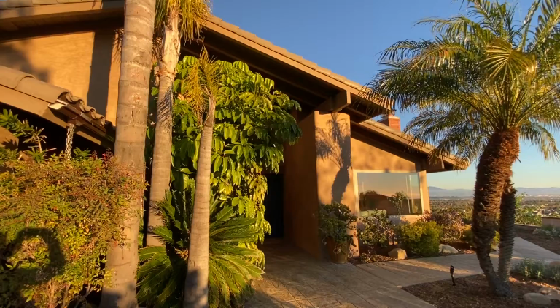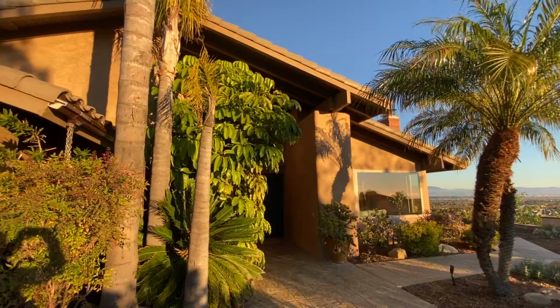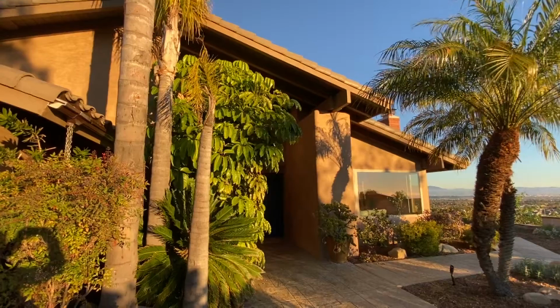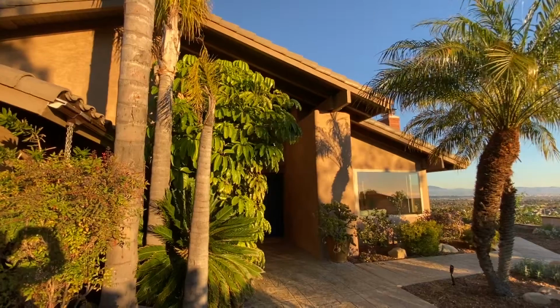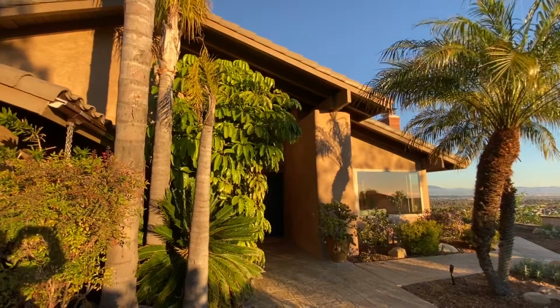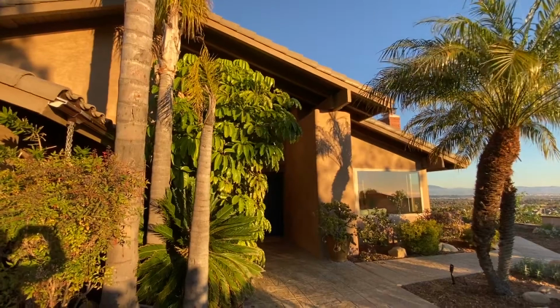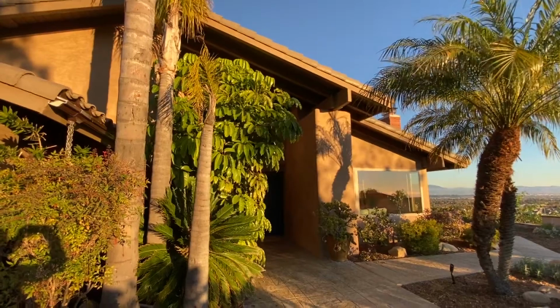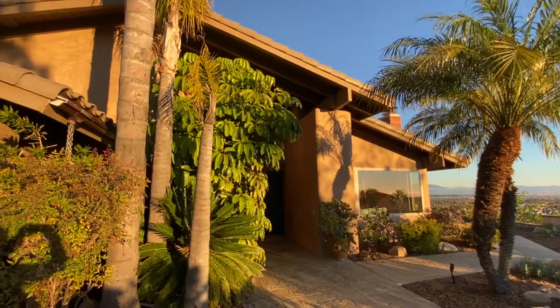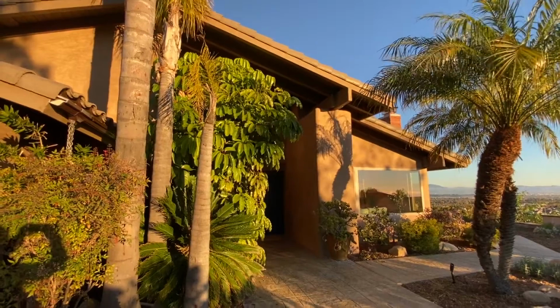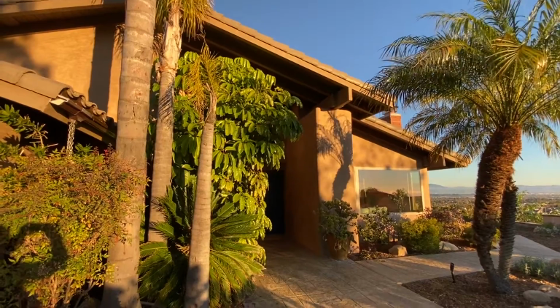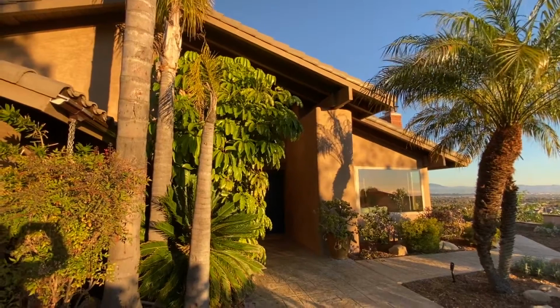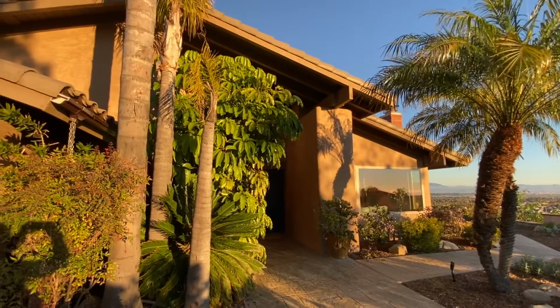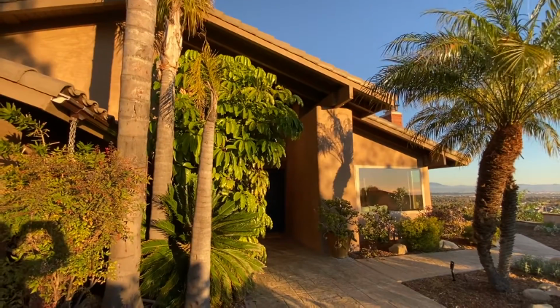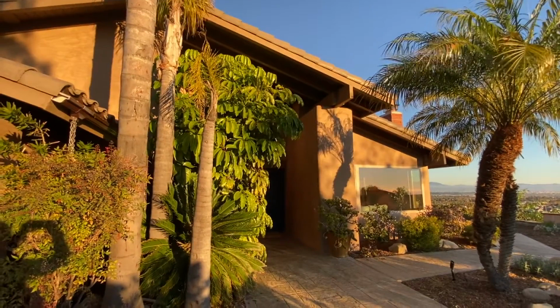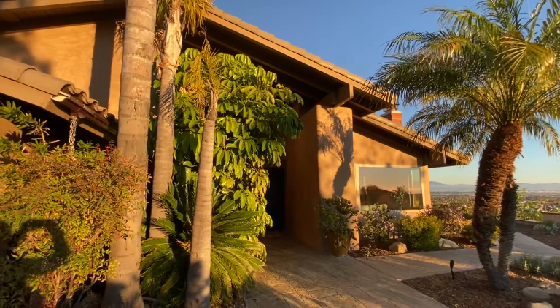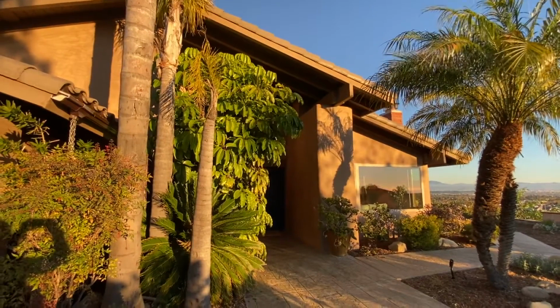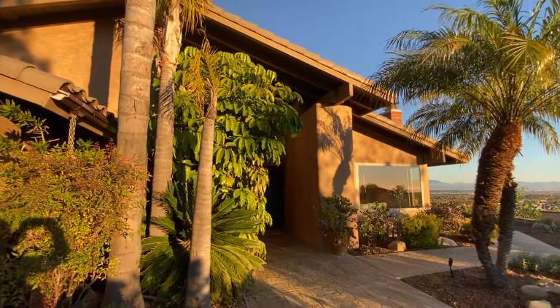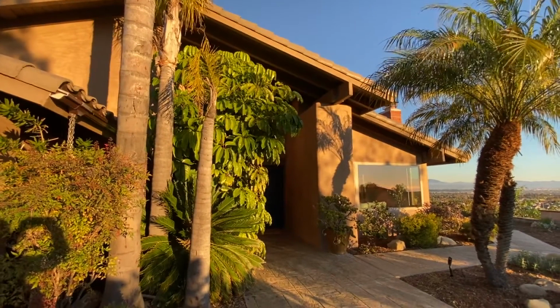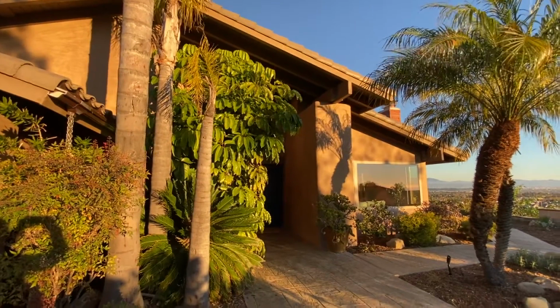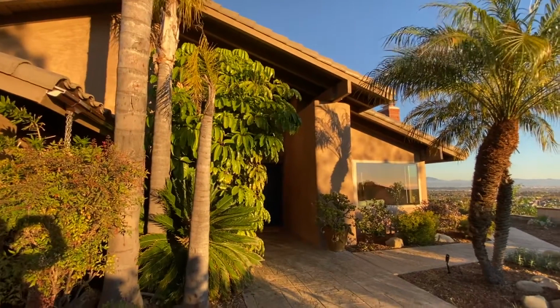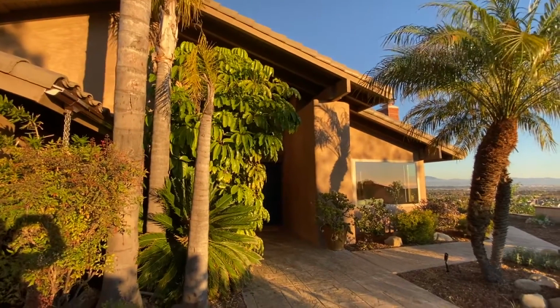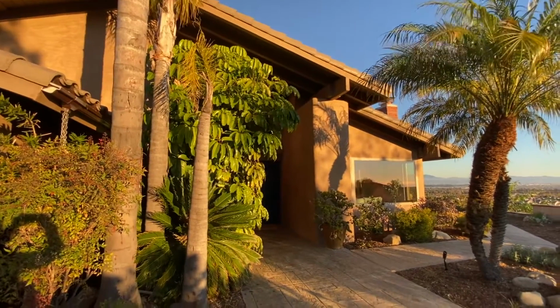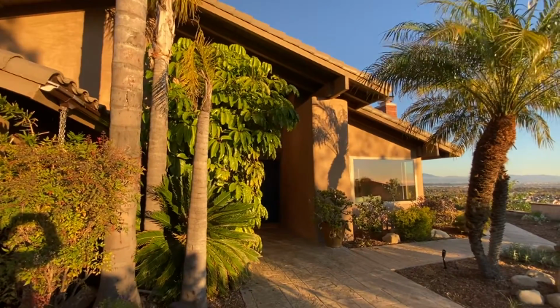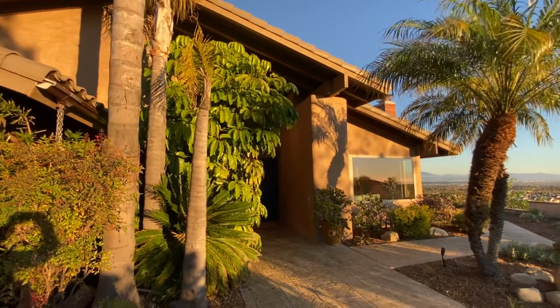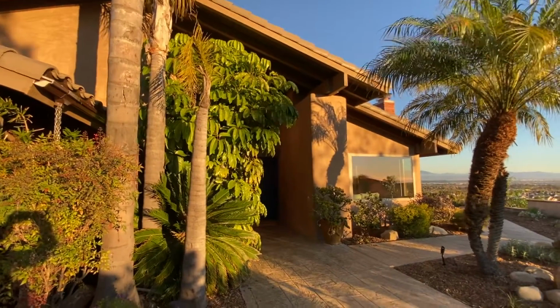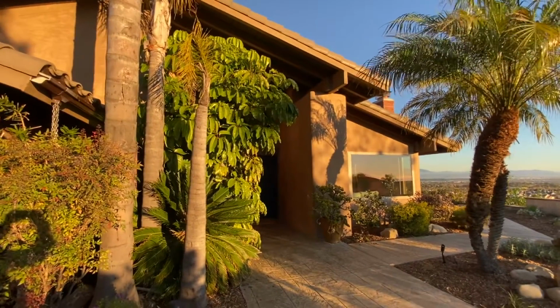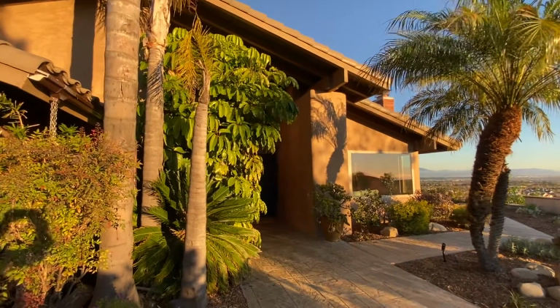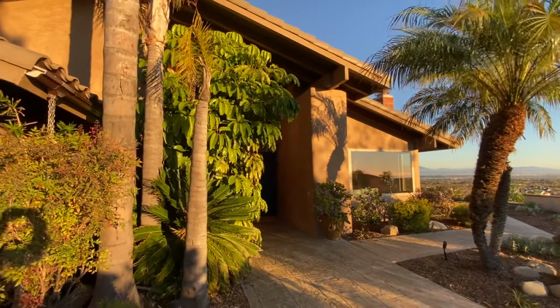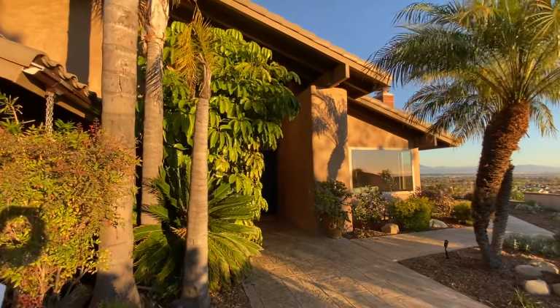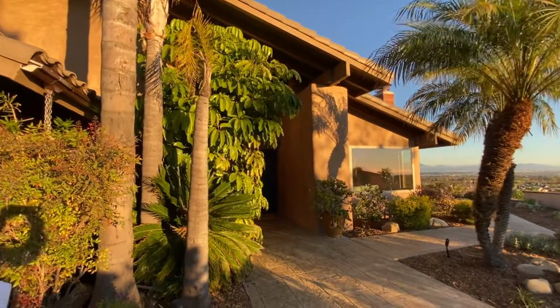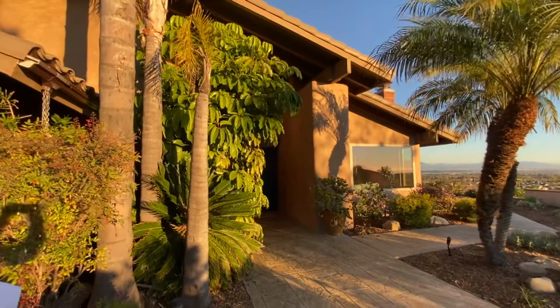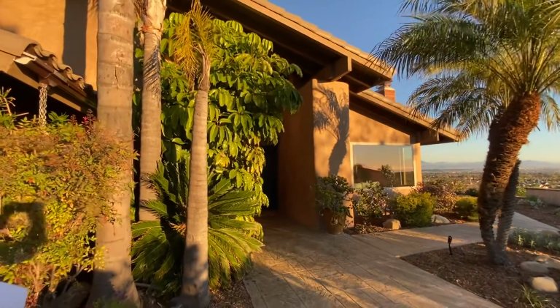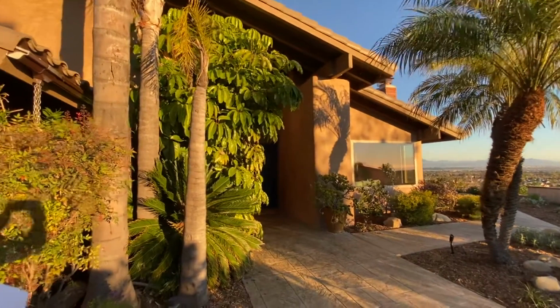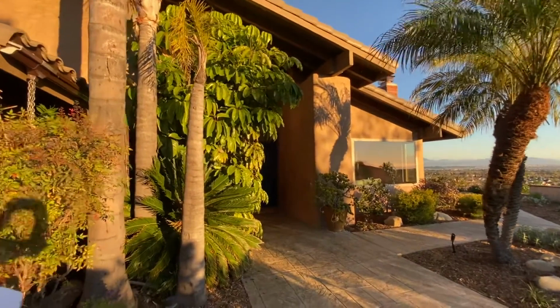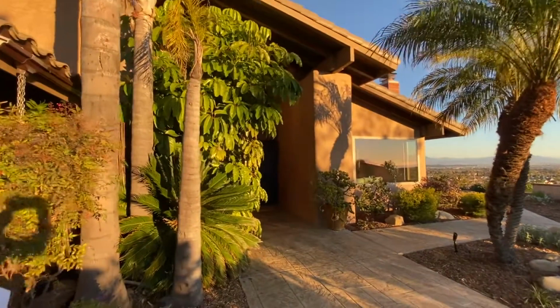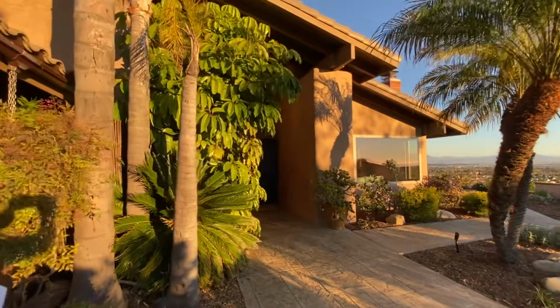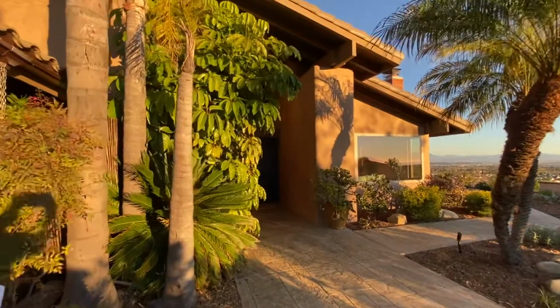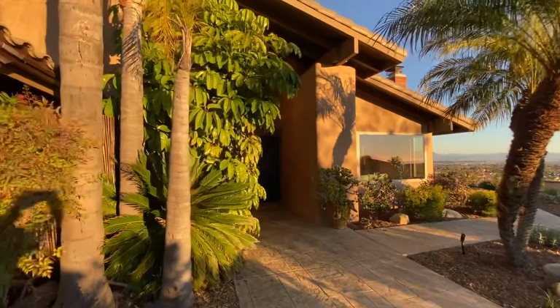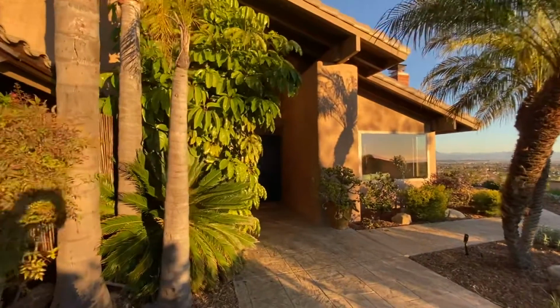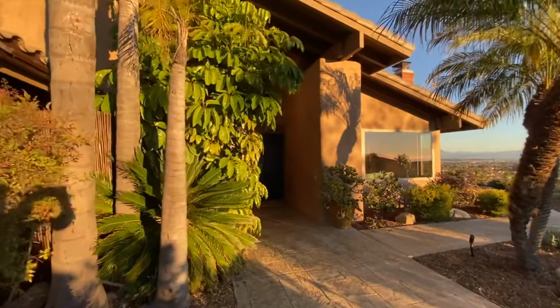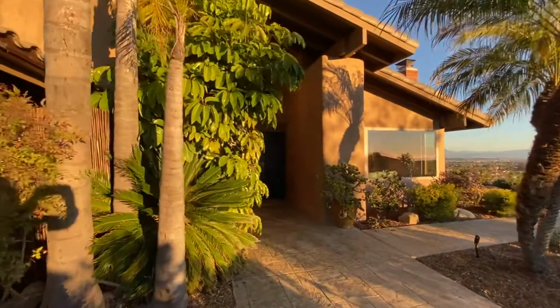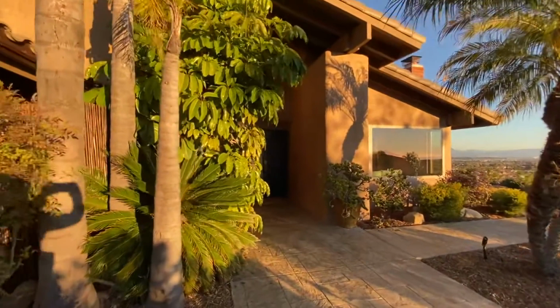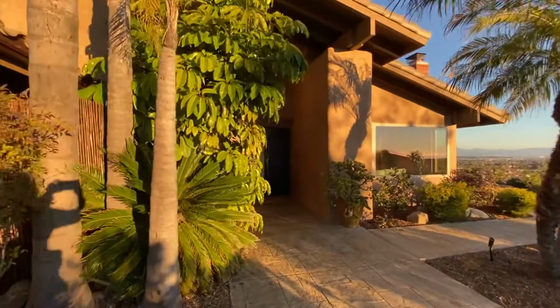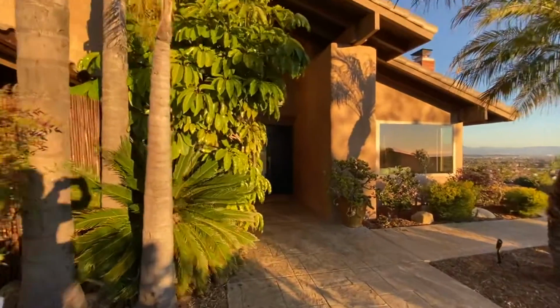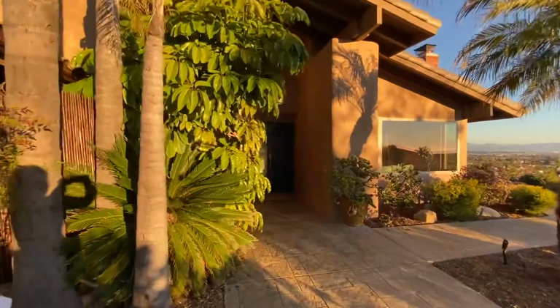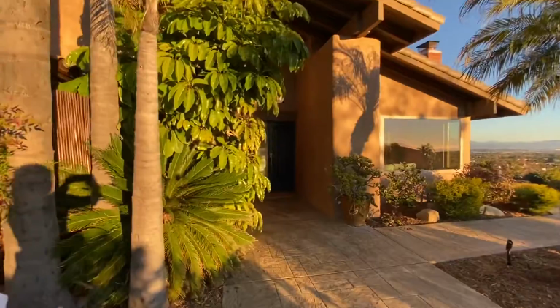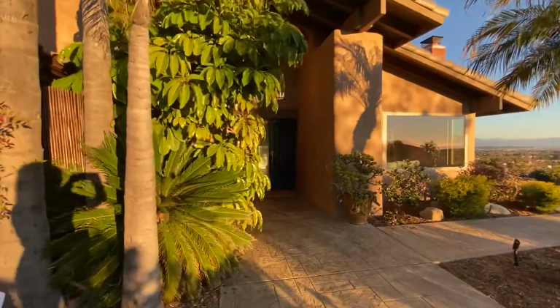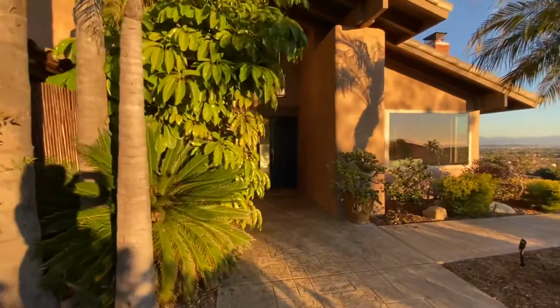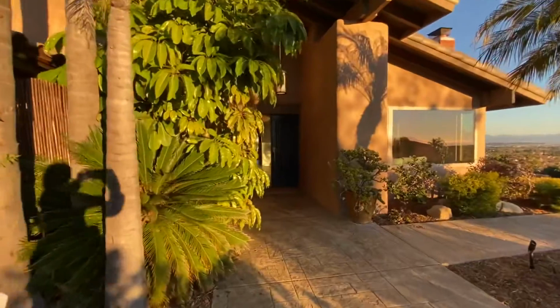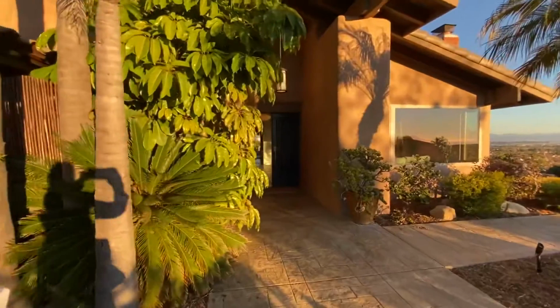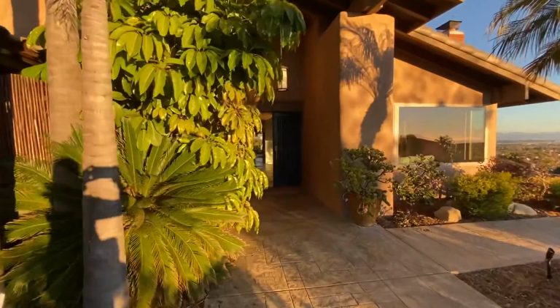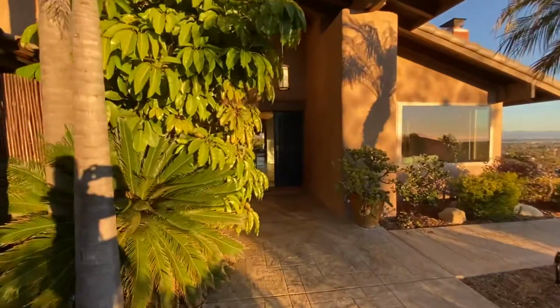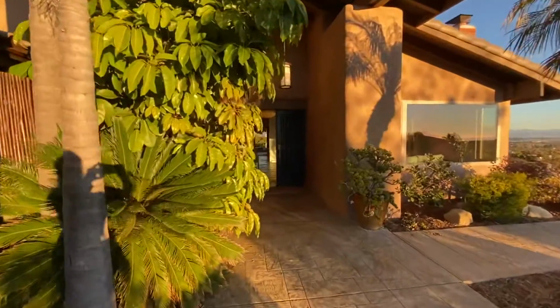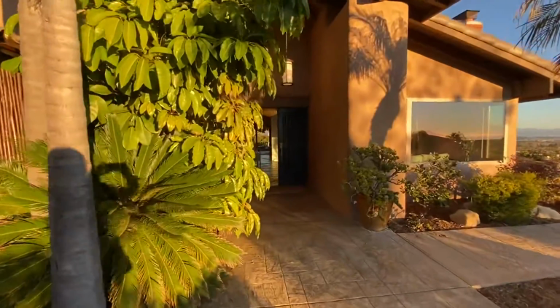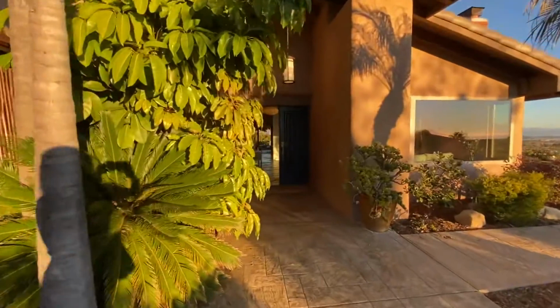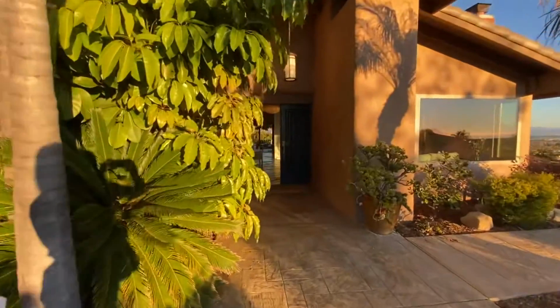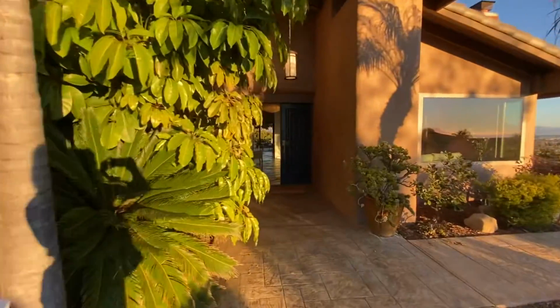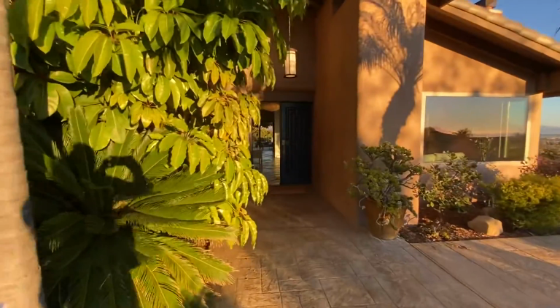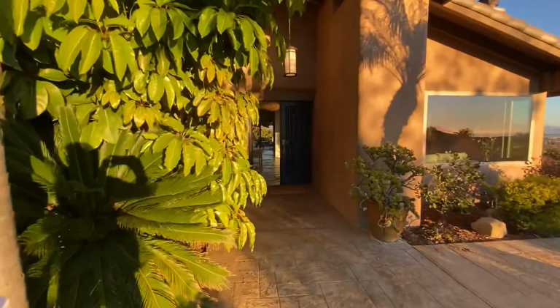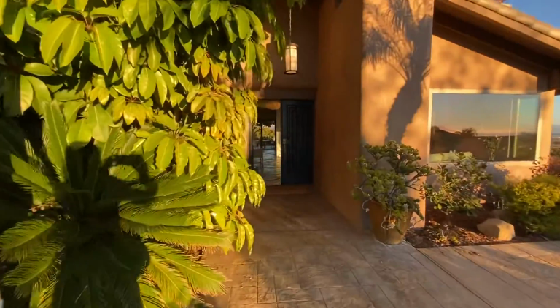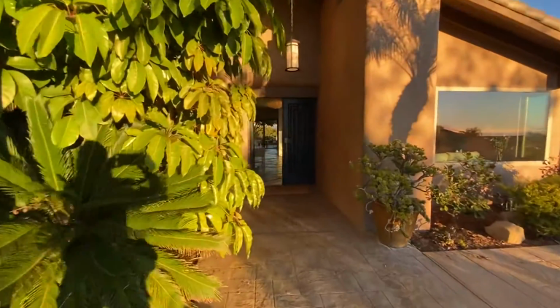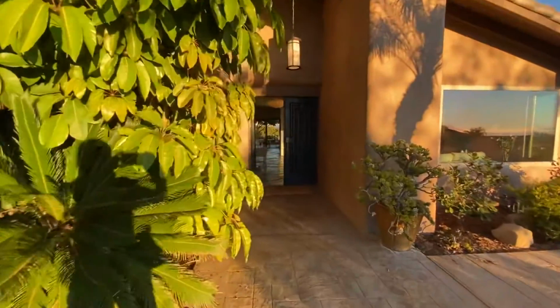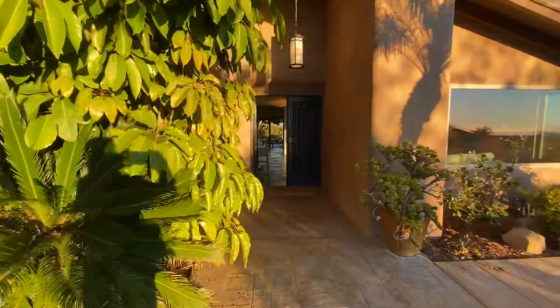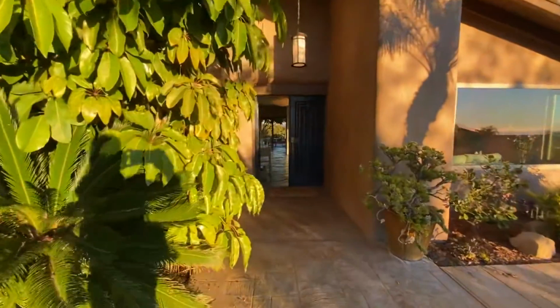Hey guys, this is Jennifer Montoya, and I am at an office listing of ours that just came on the market.